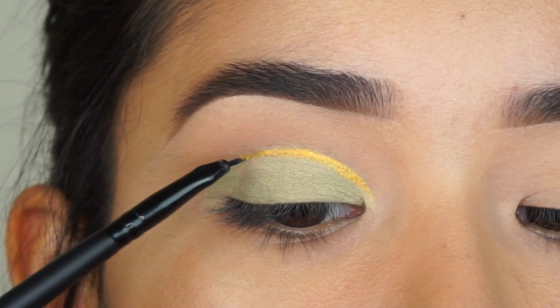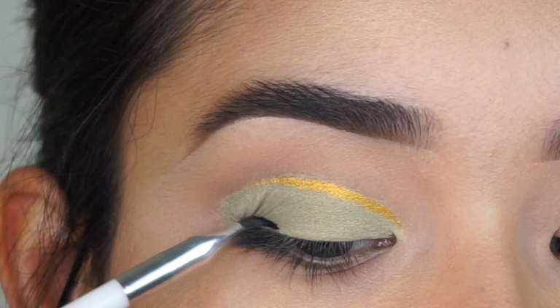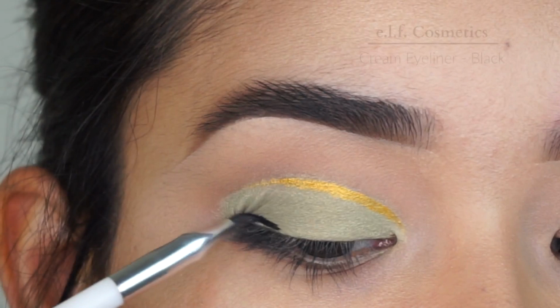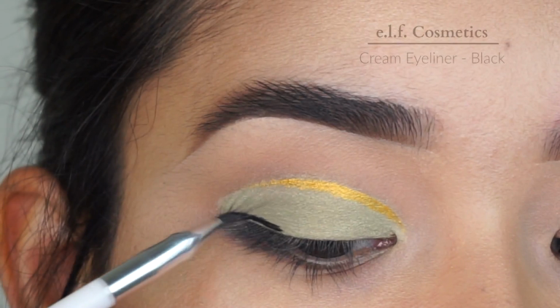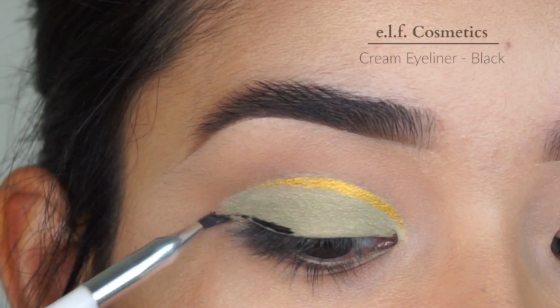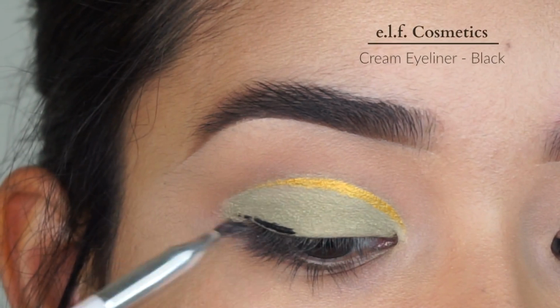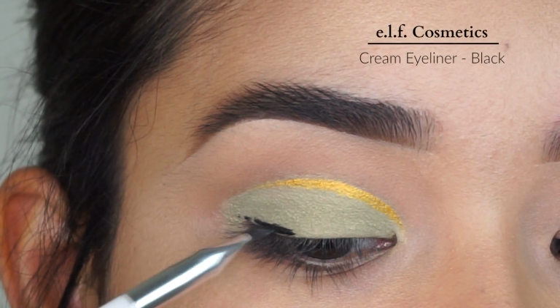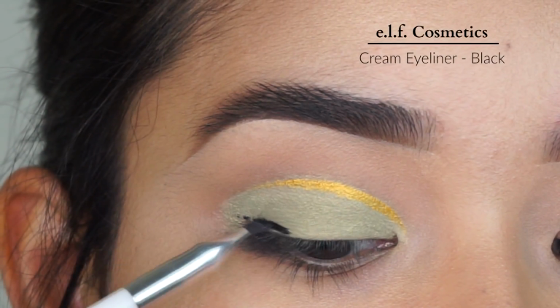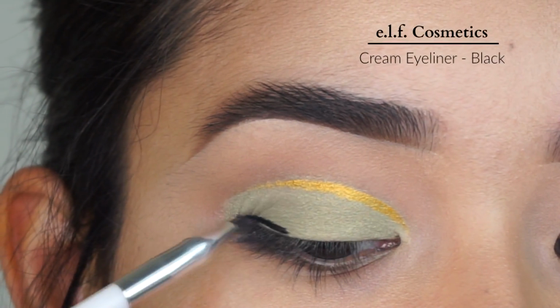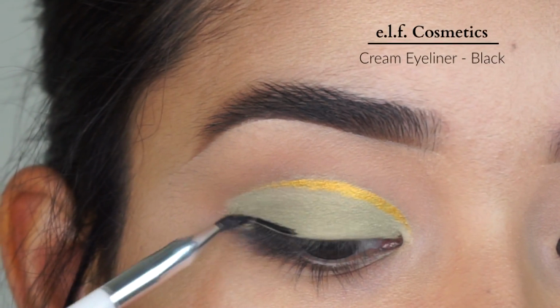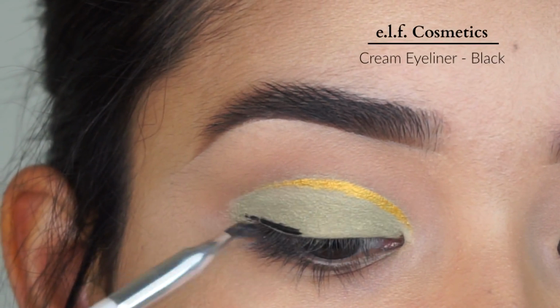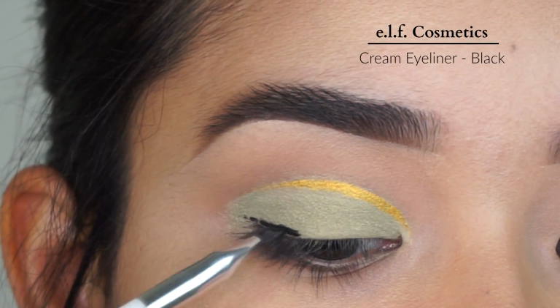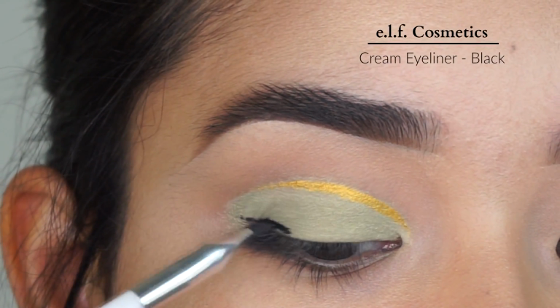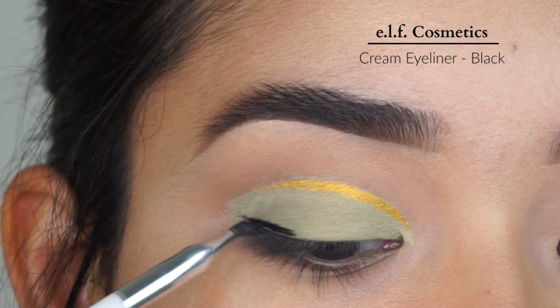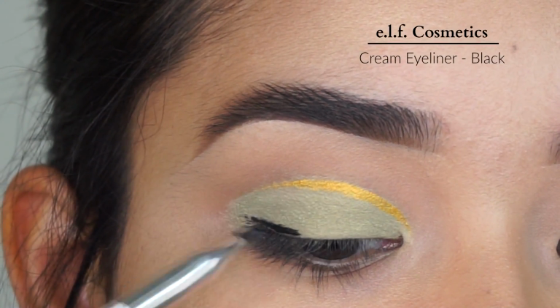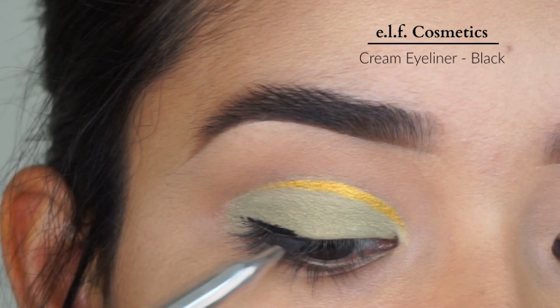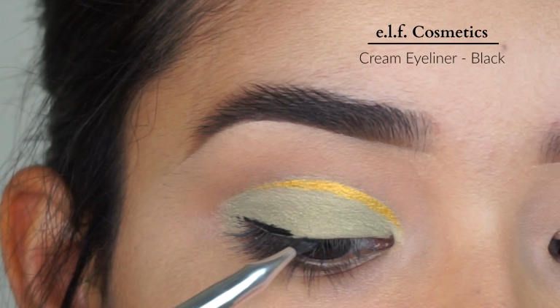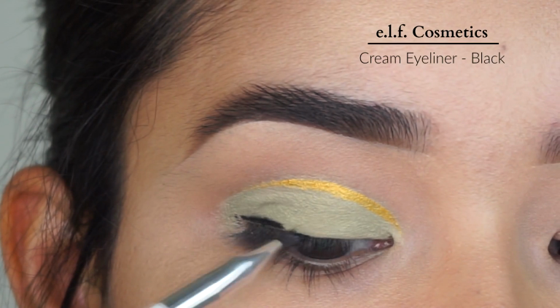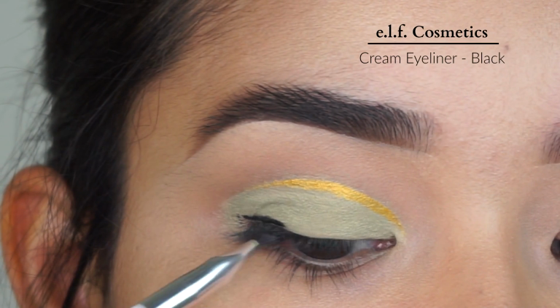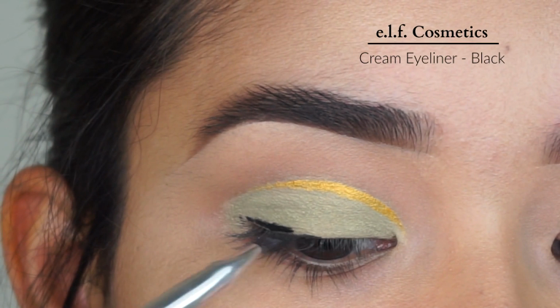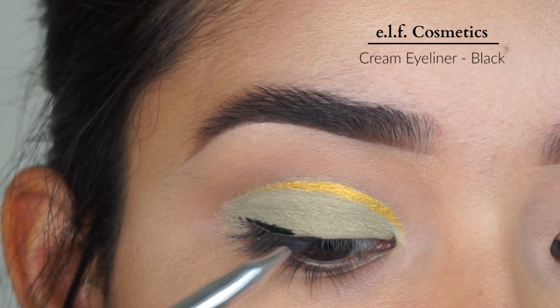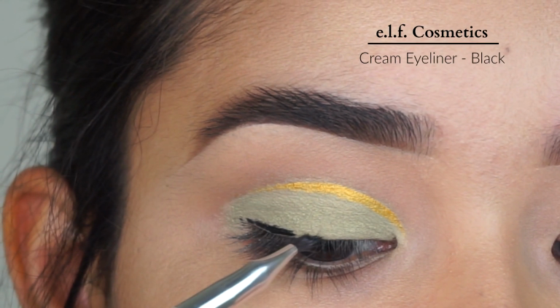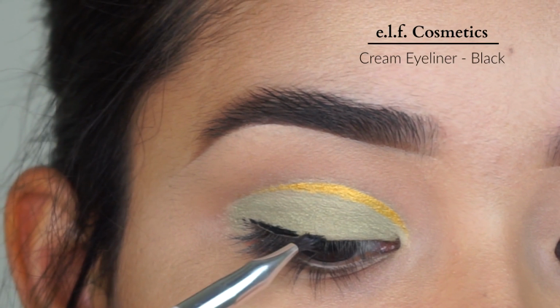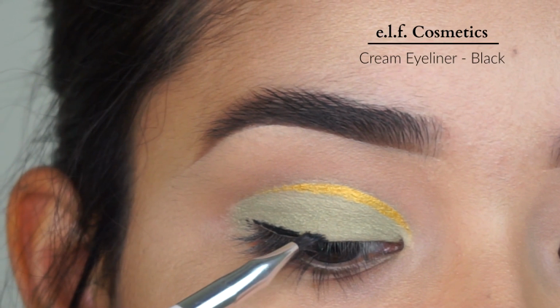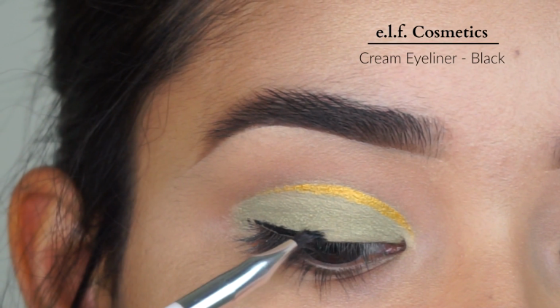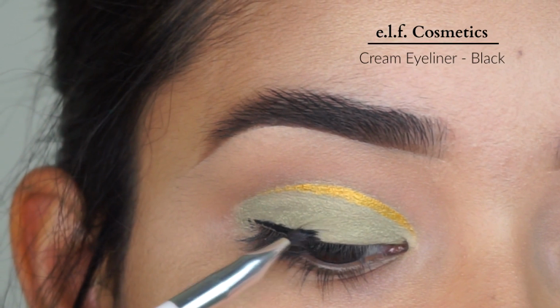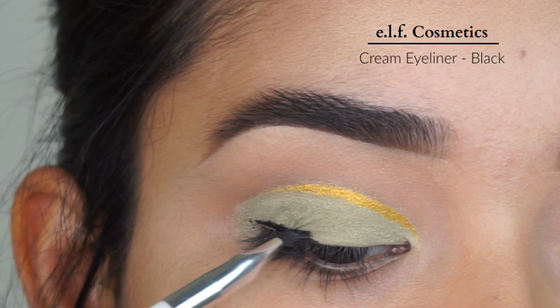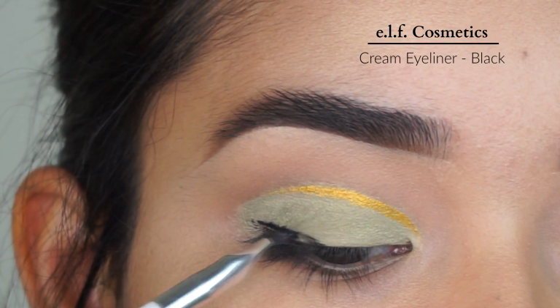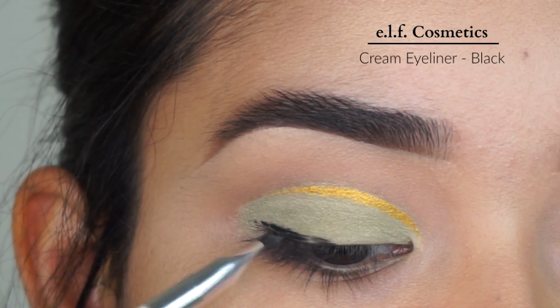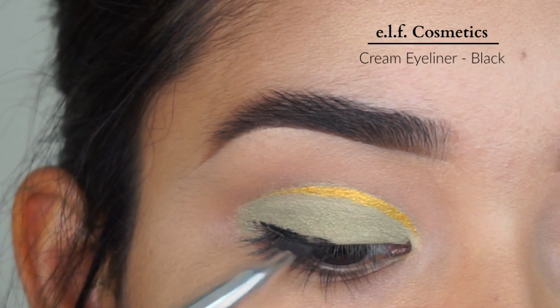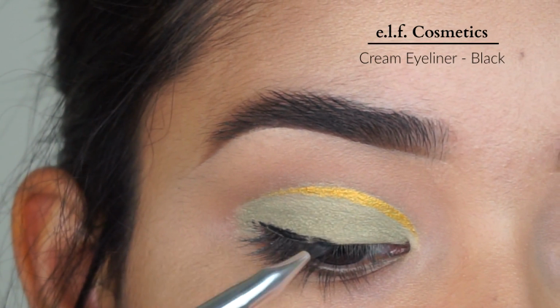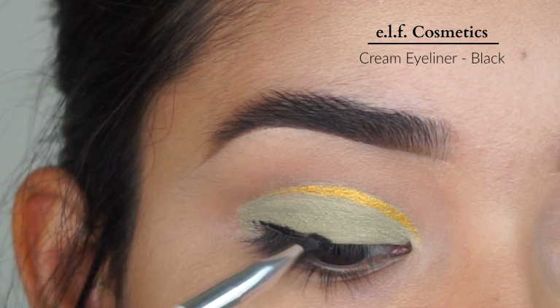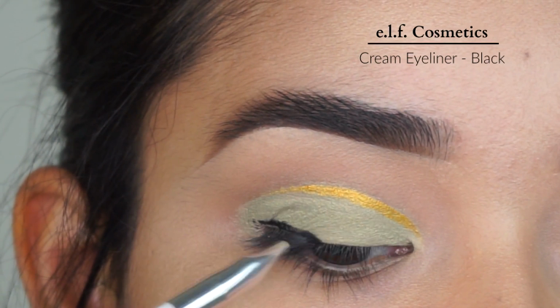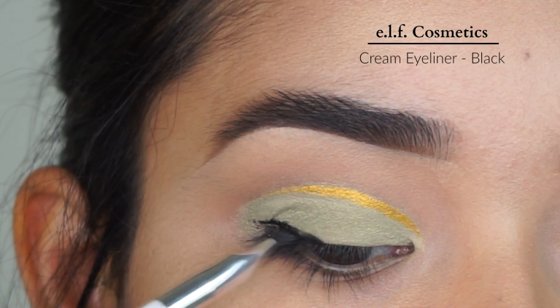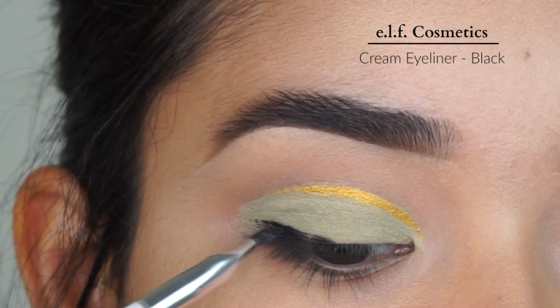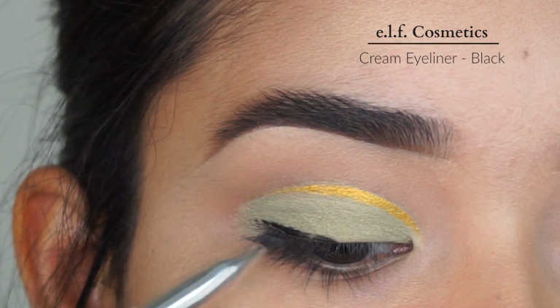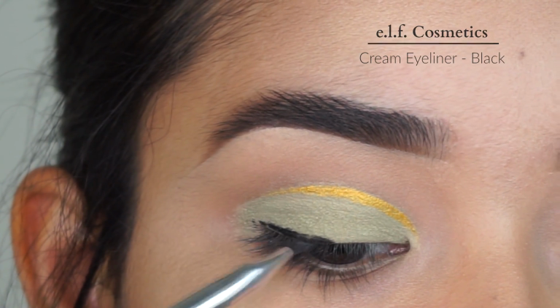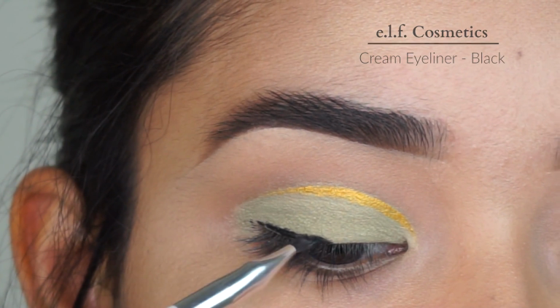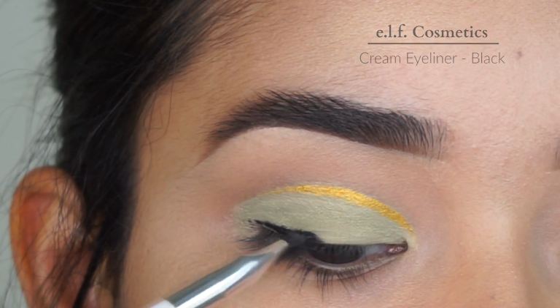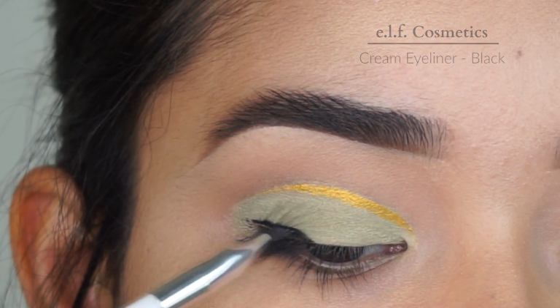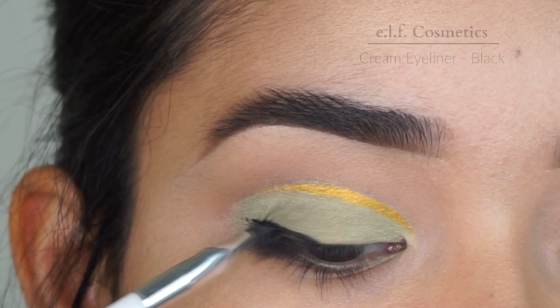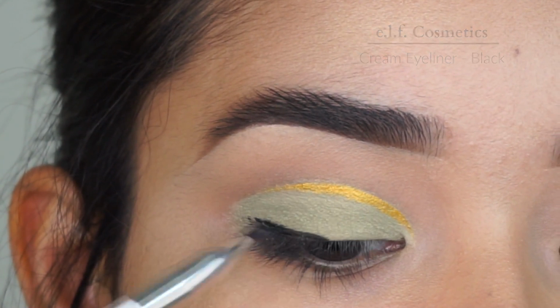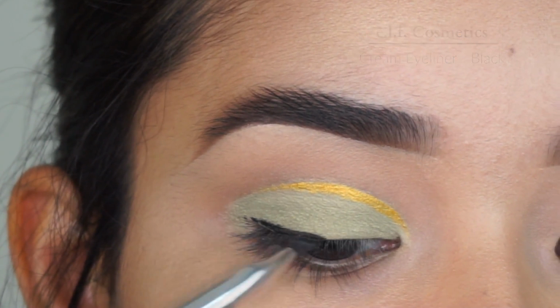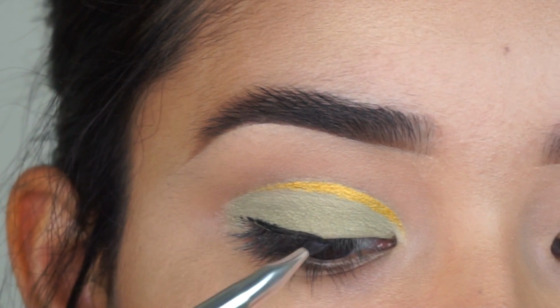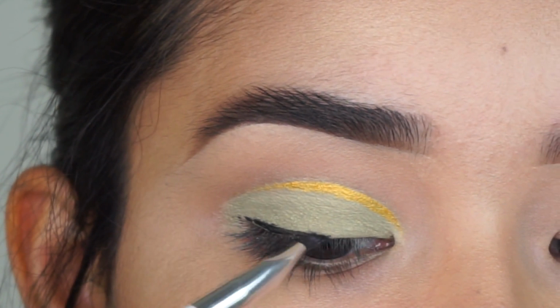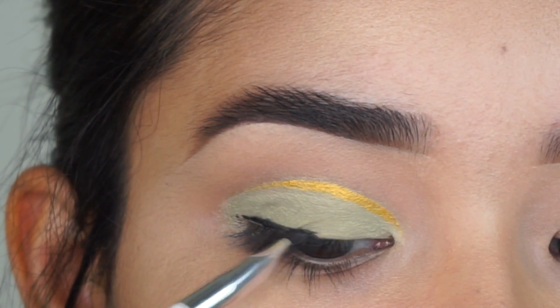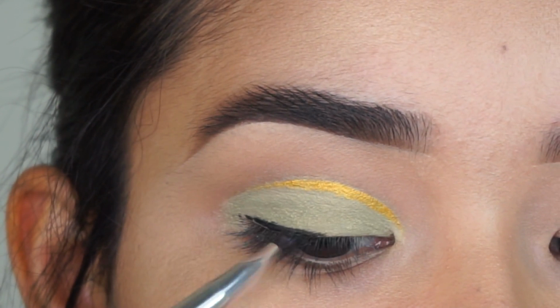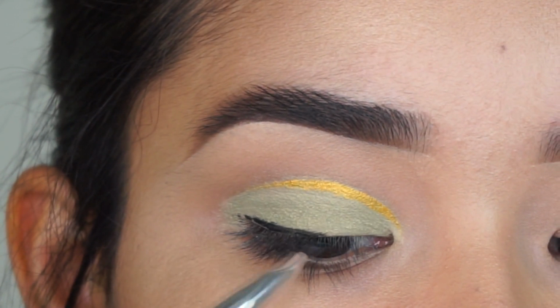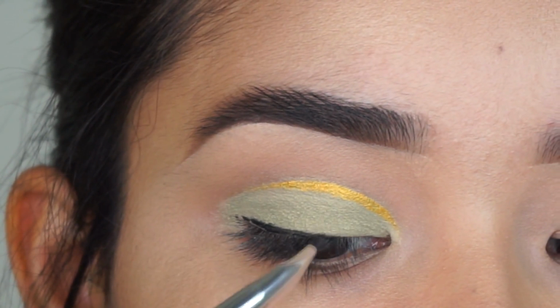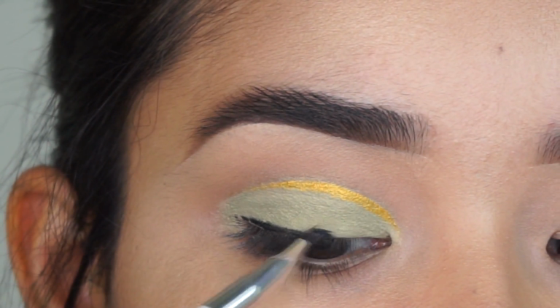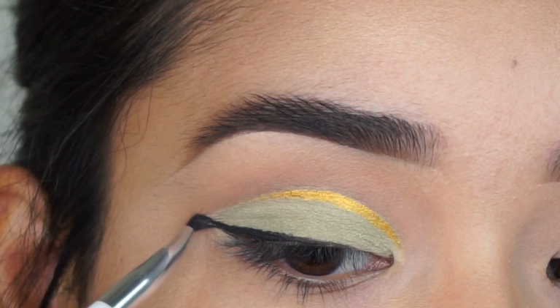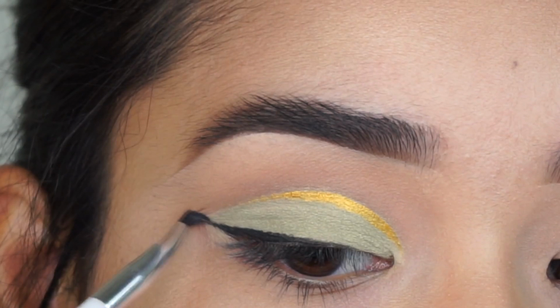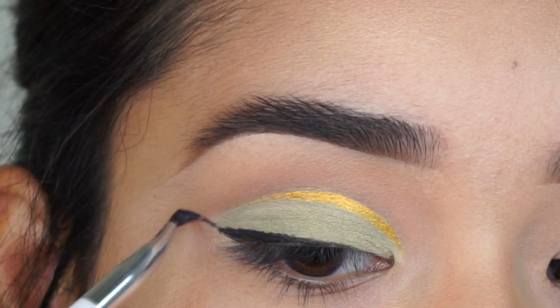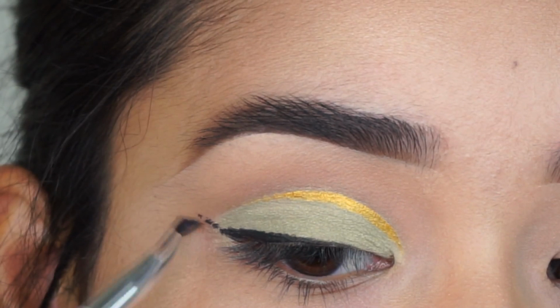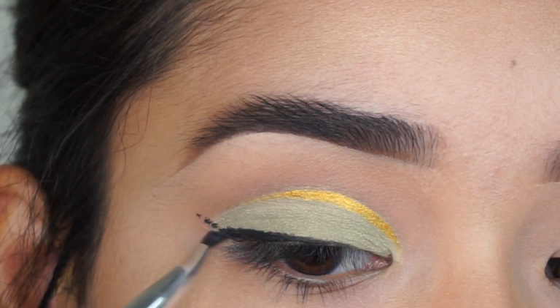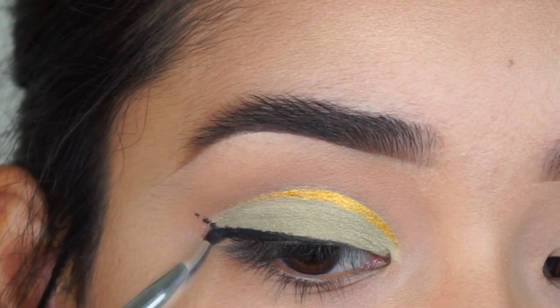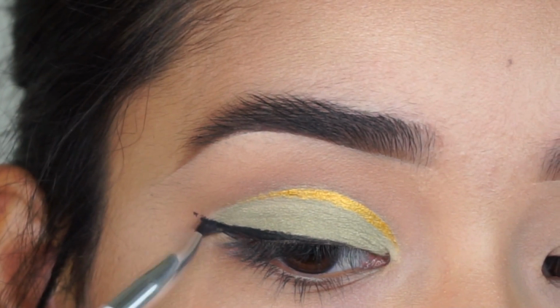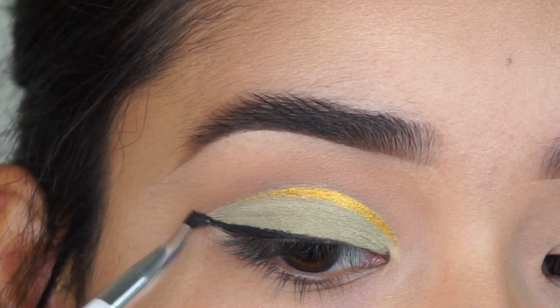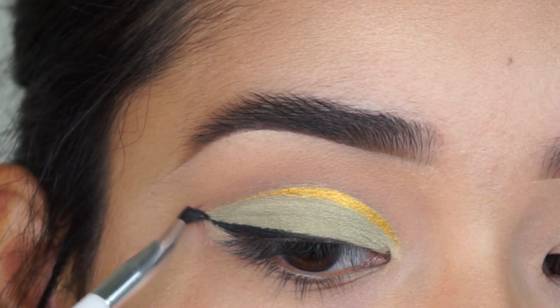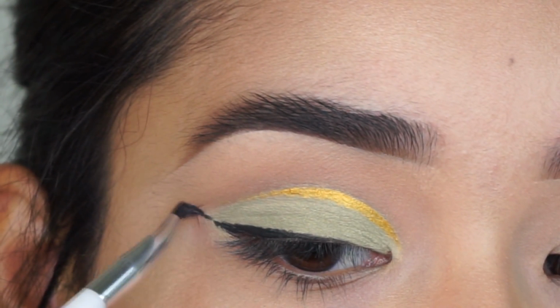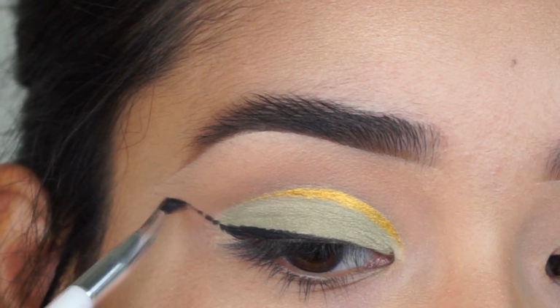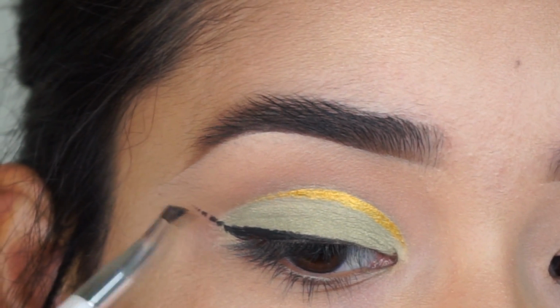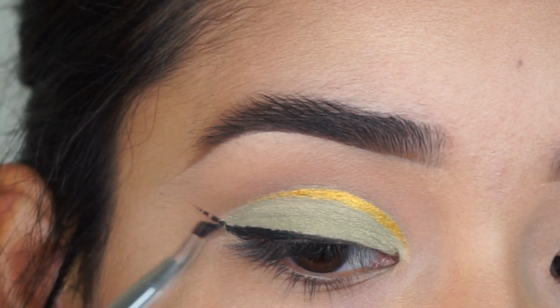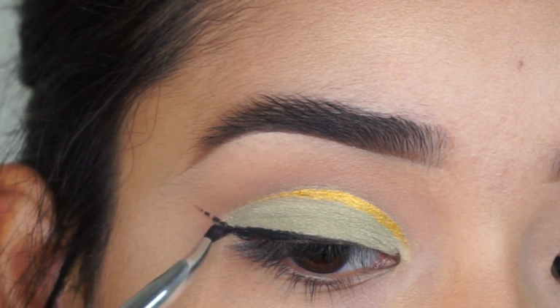Next, using the Sonia Kashuk Eyeliner Brush, I'm going to apply the Elf Cosmetics Cream Eyeliner. And I'm going to try to do a very nice wing.